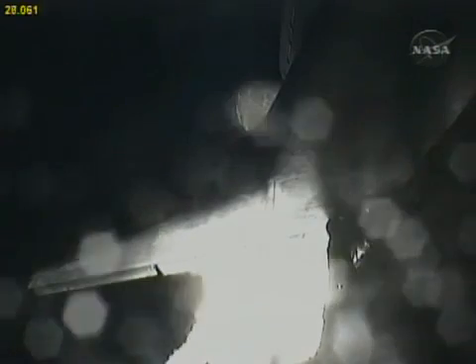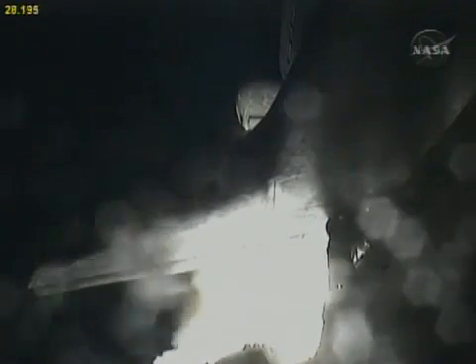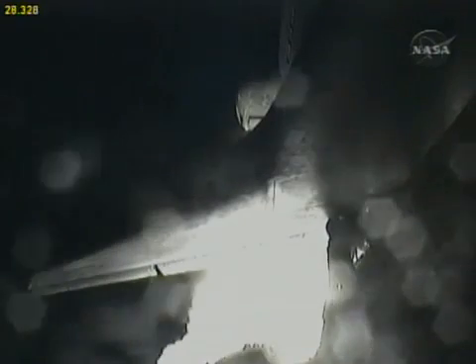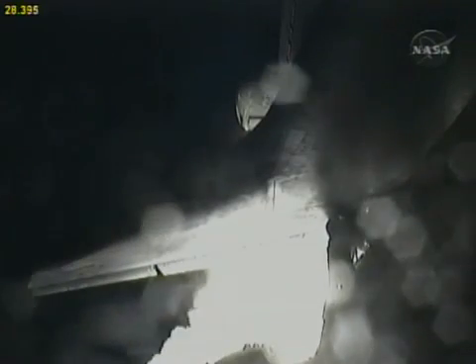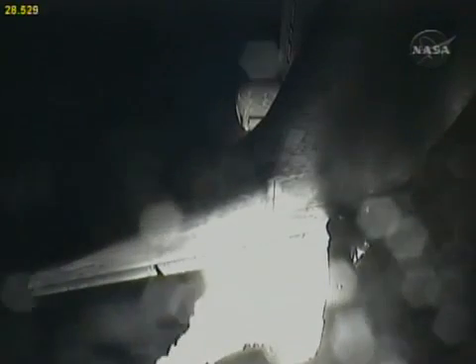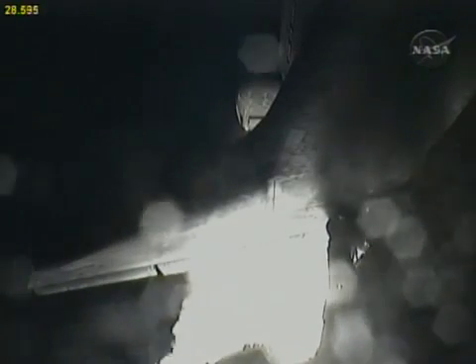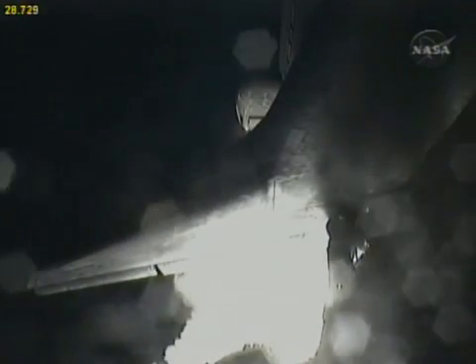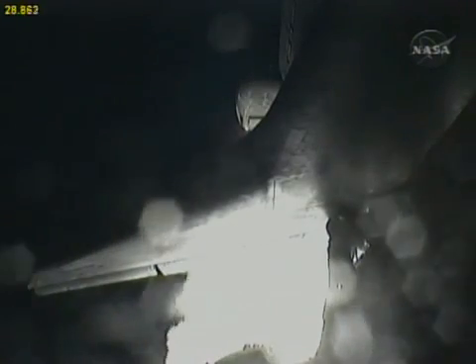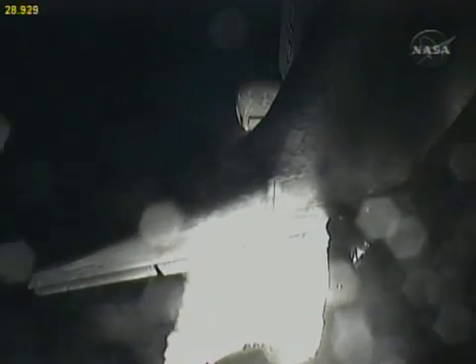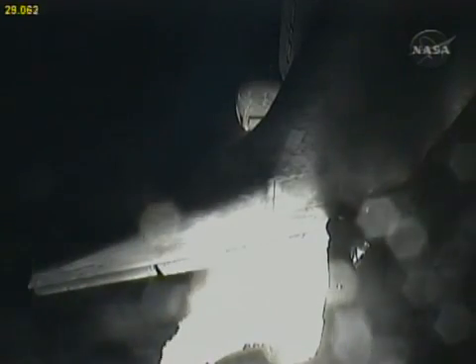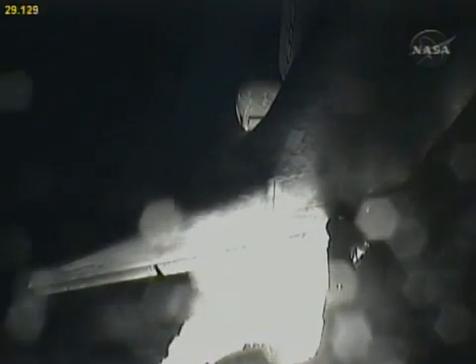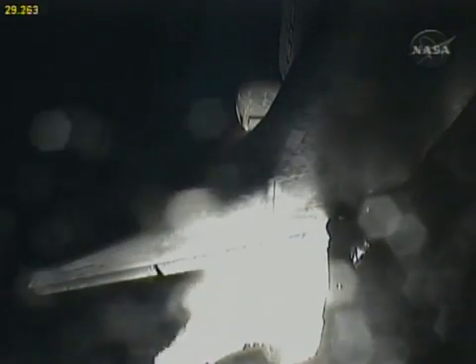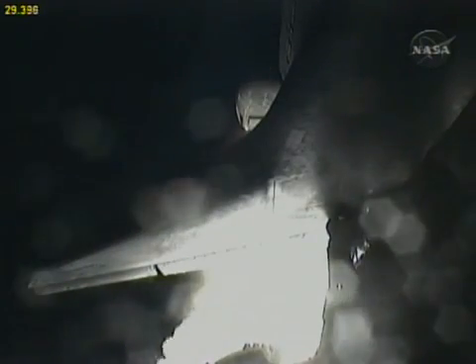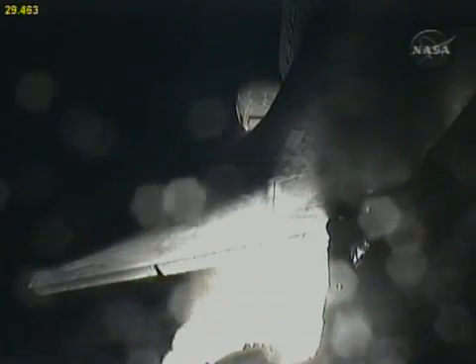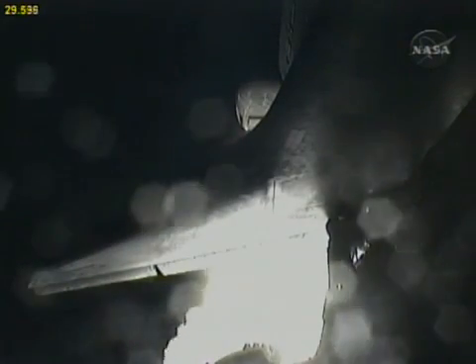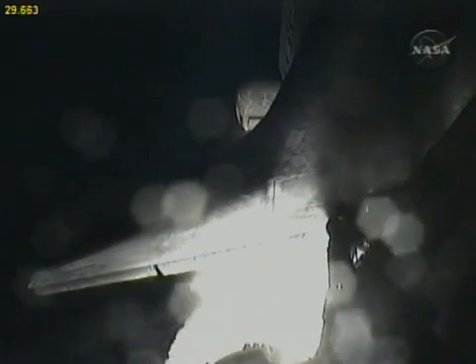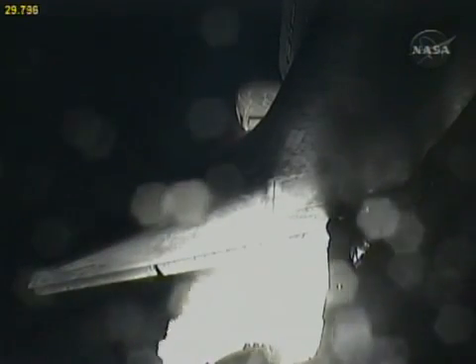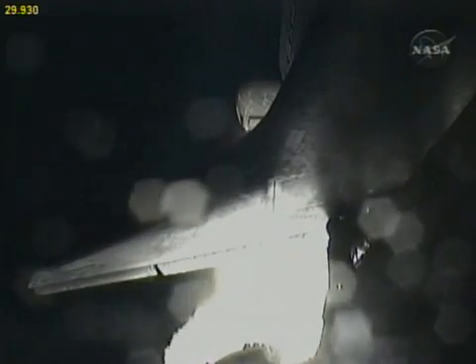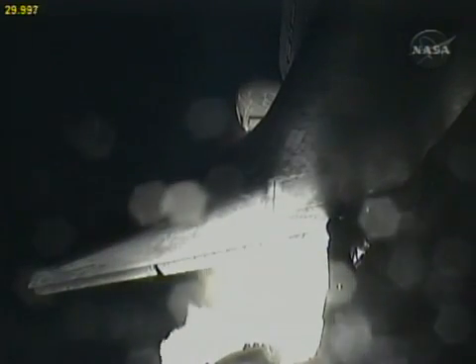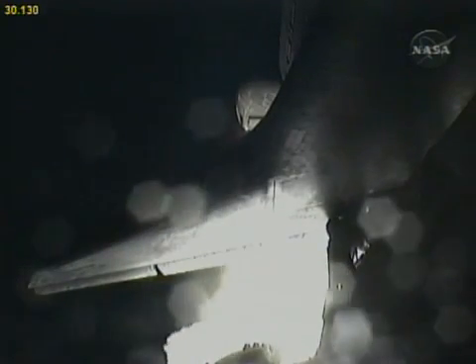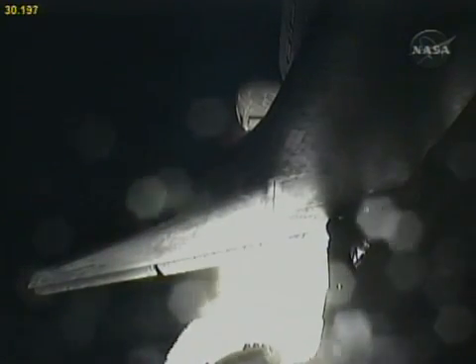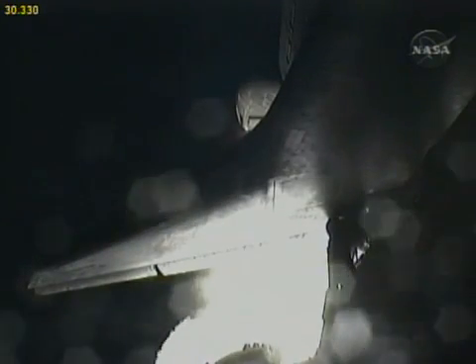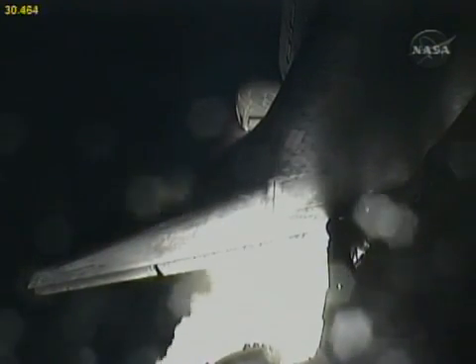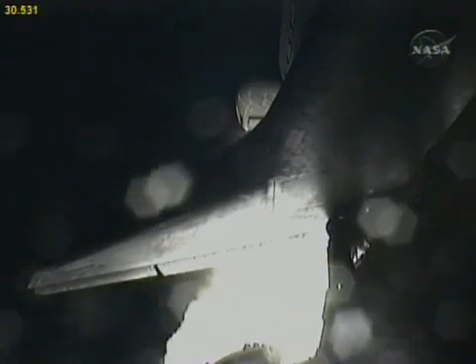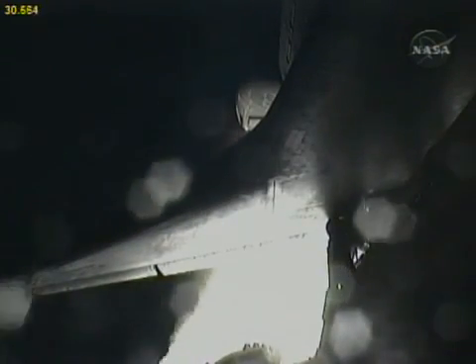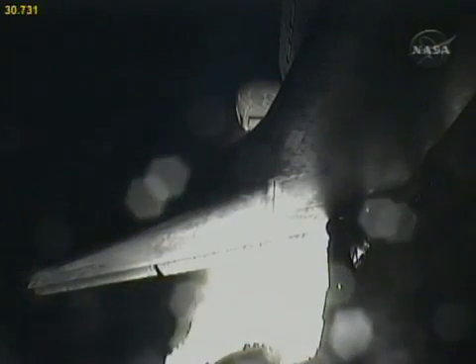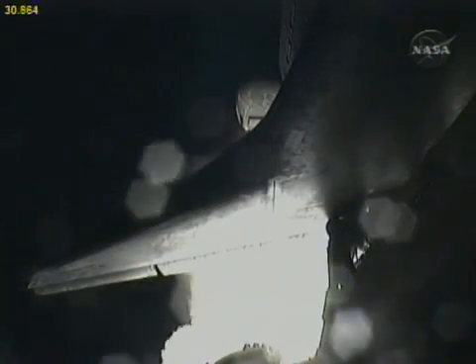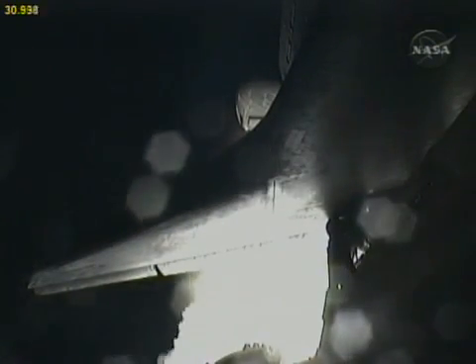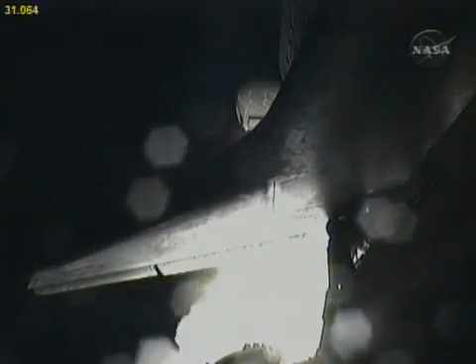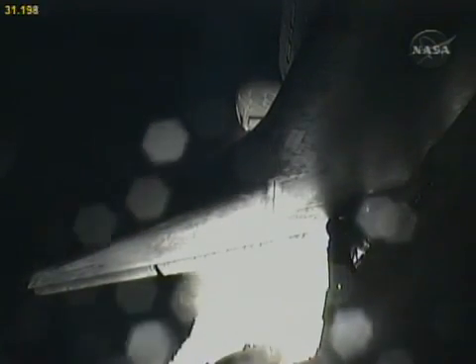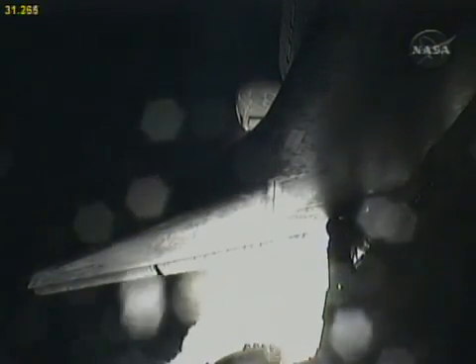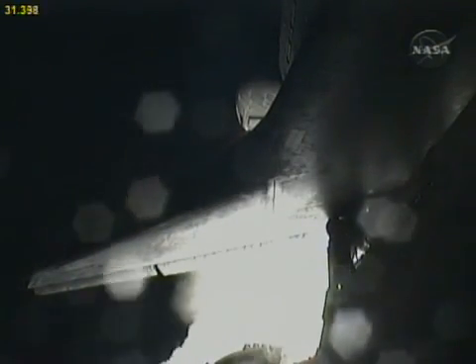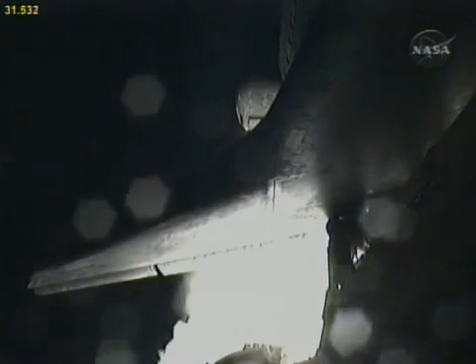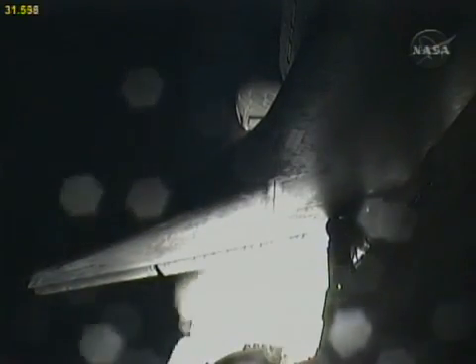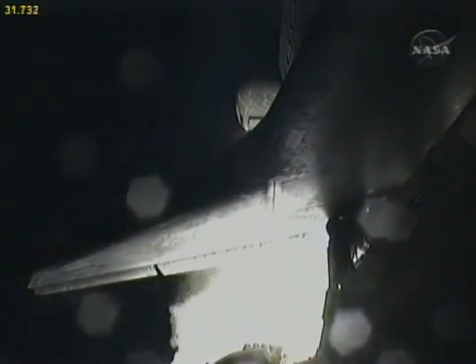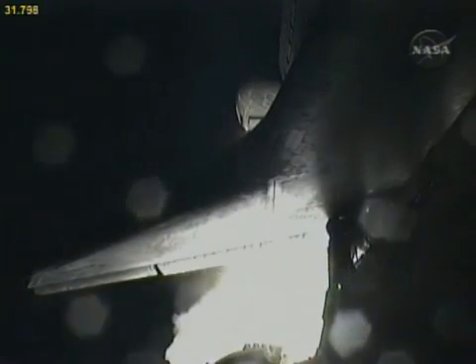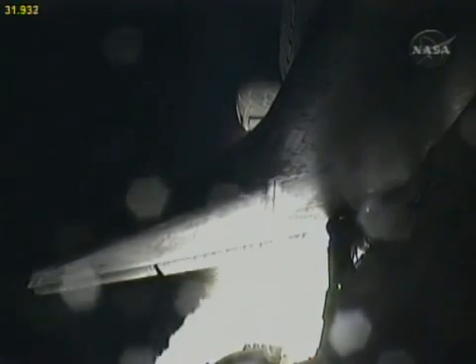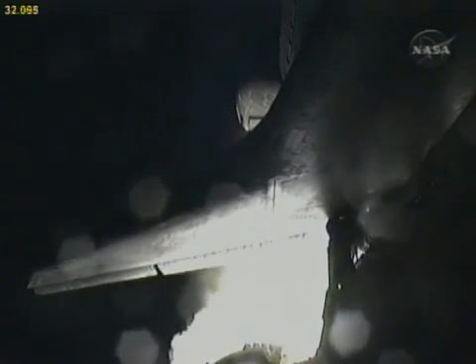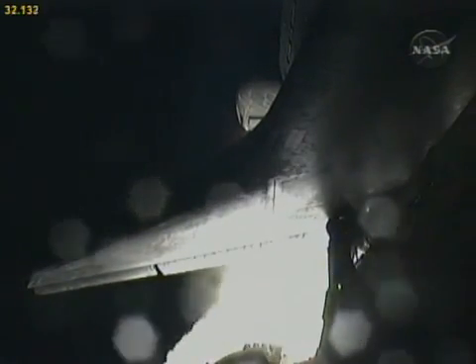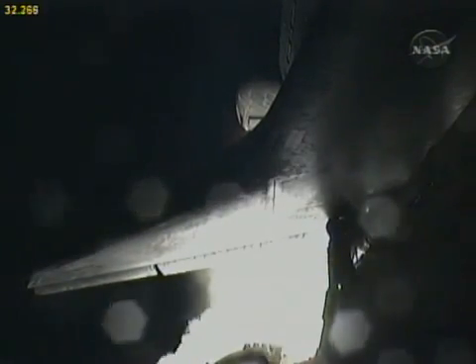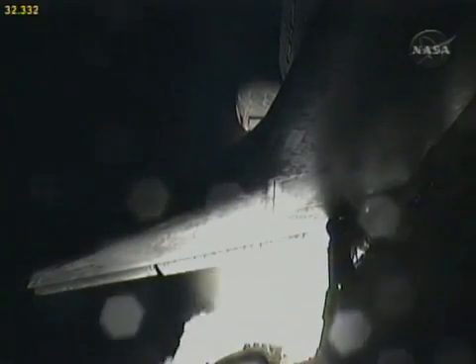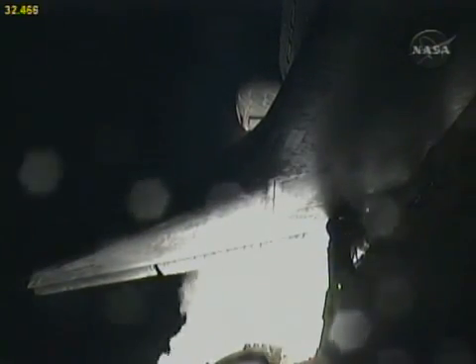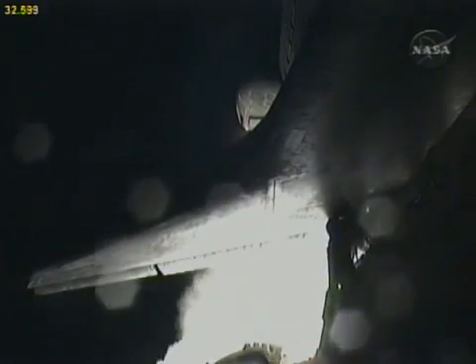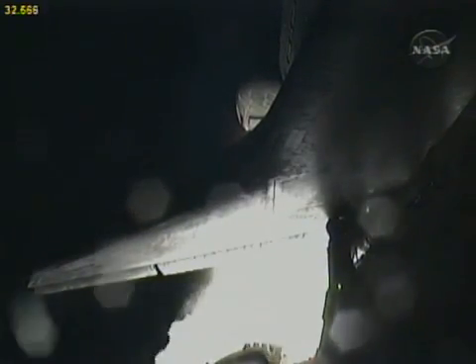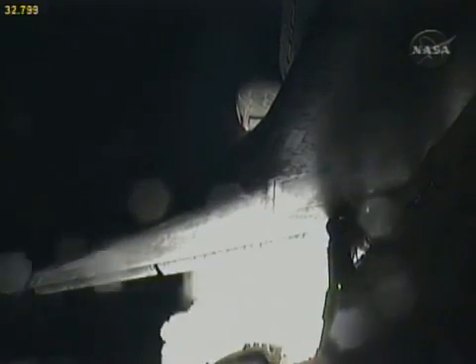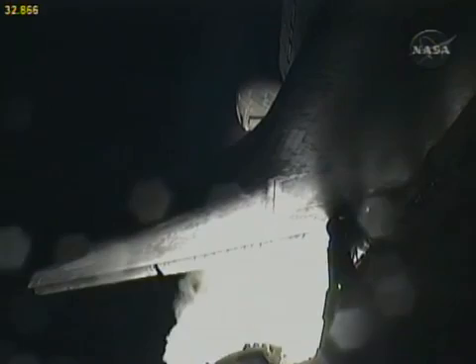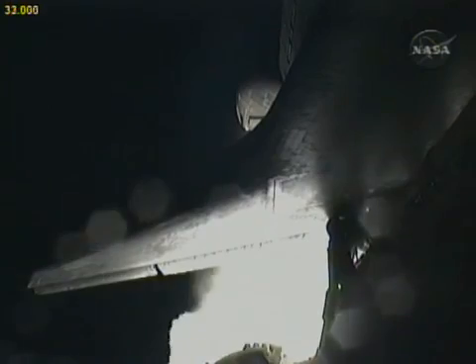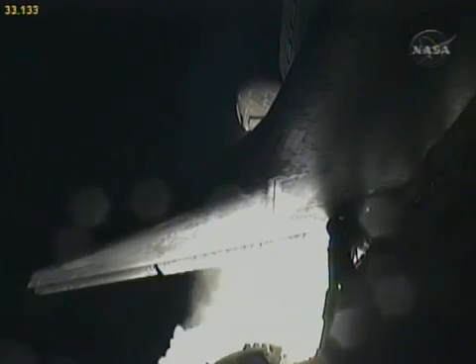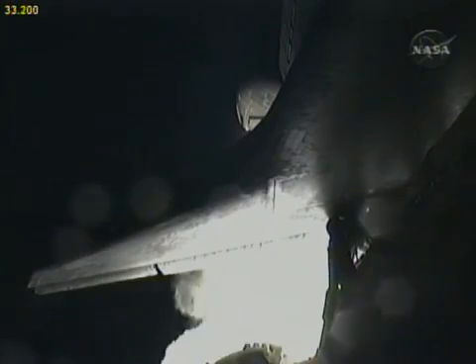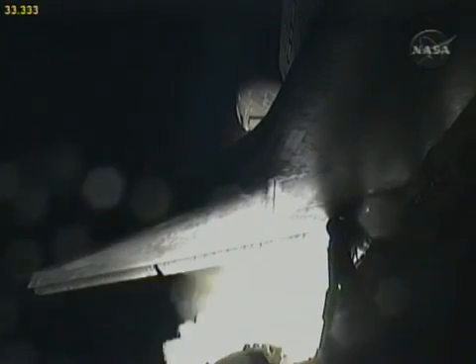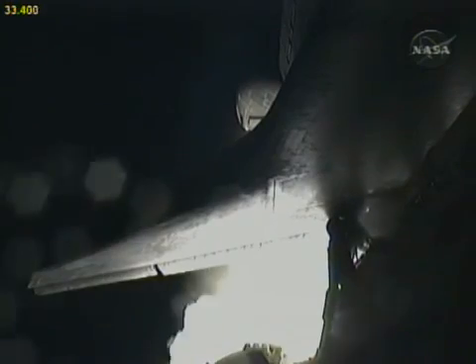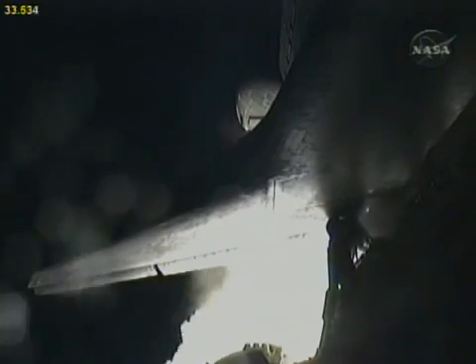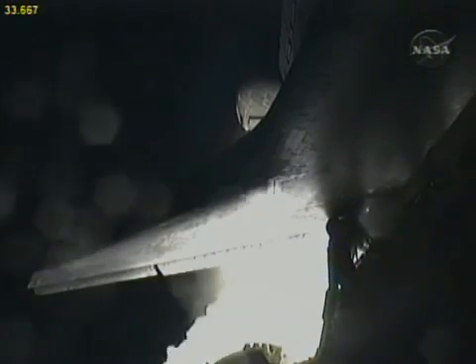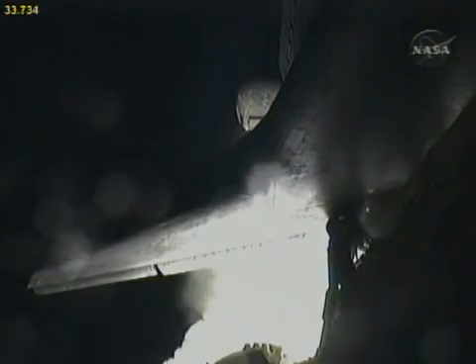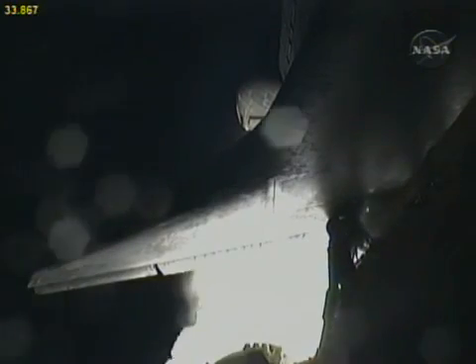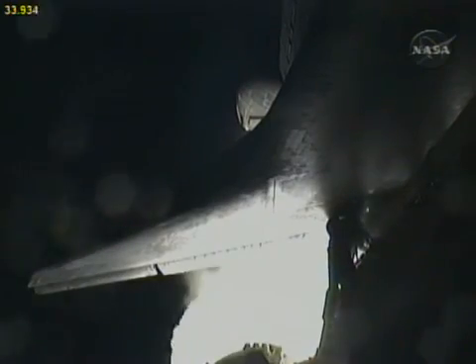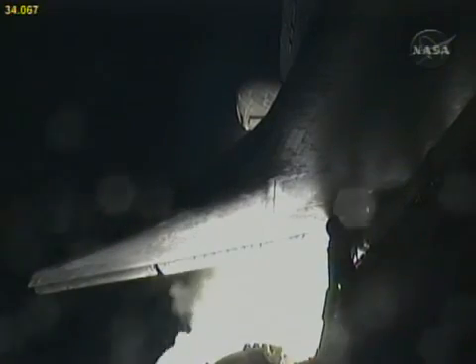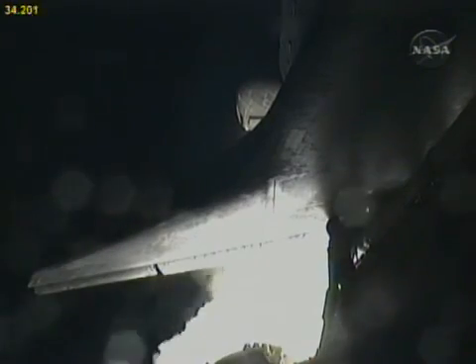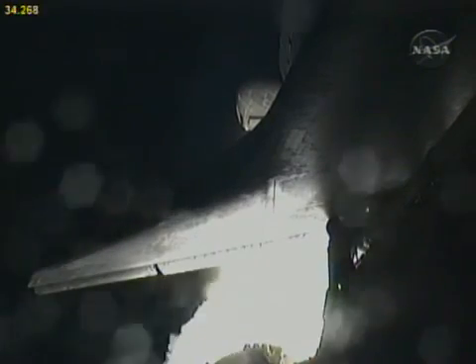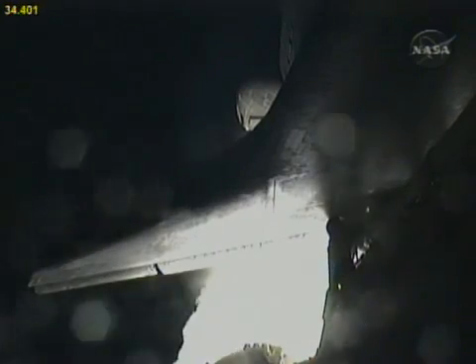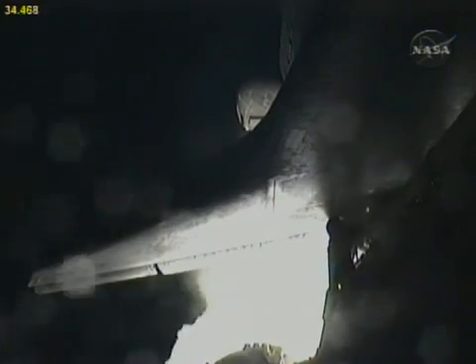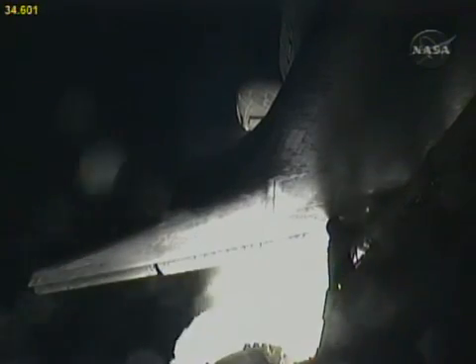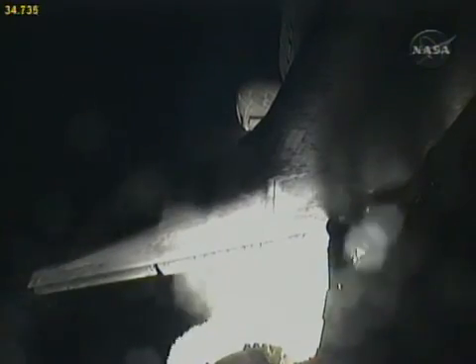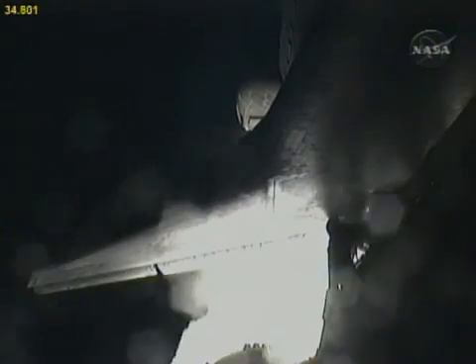Speed 1,000 miles an hour, altitude one mile, downrange distance six and a half miles from Kennedy Space Center already.